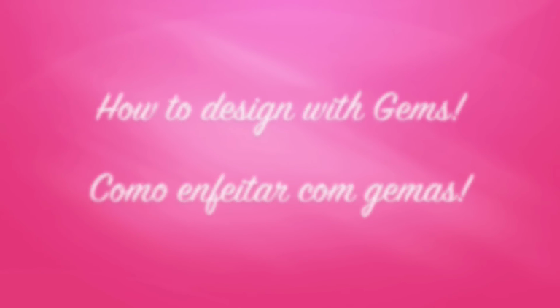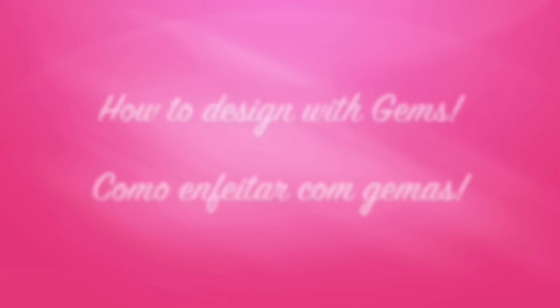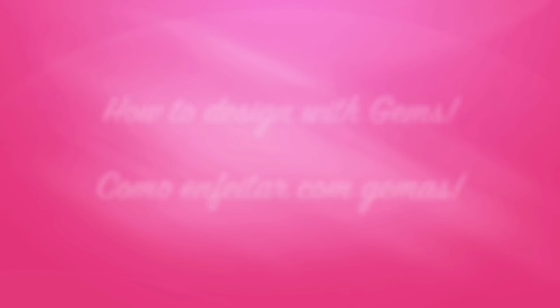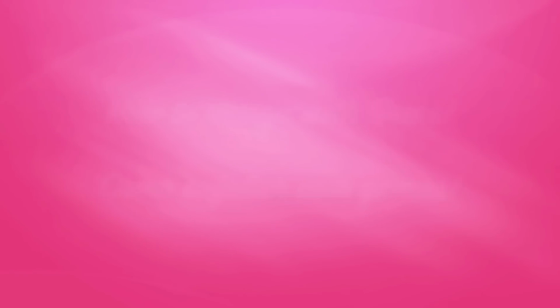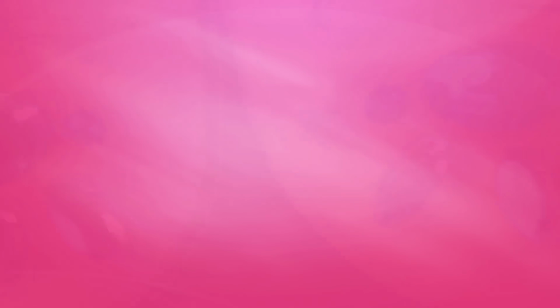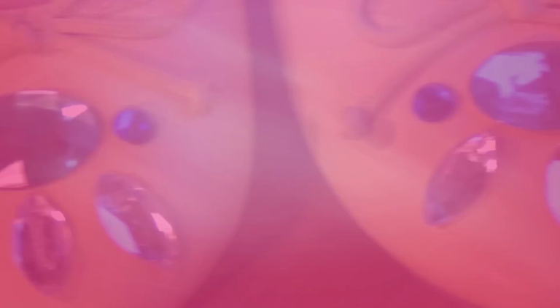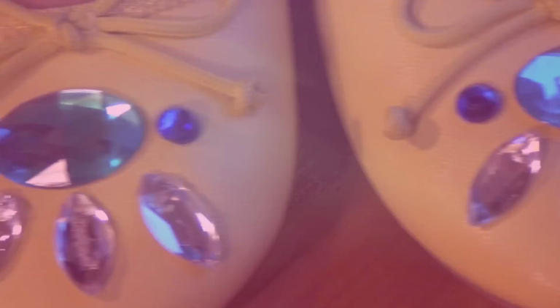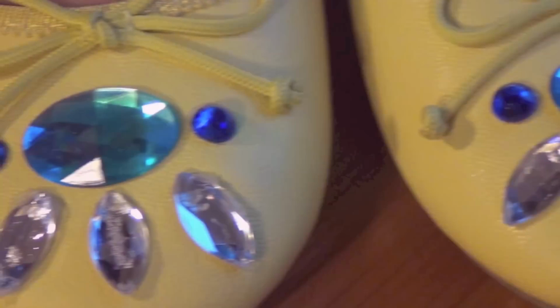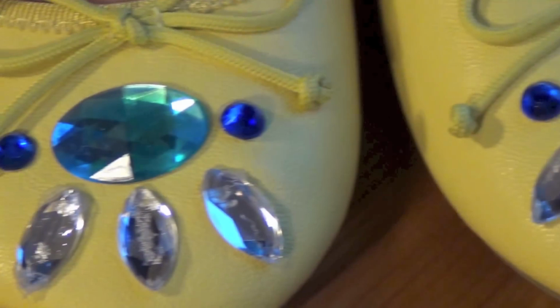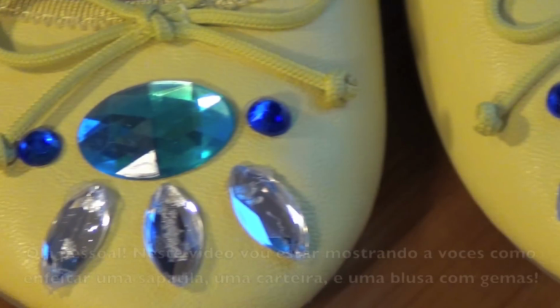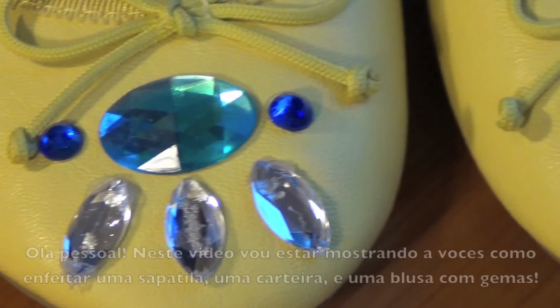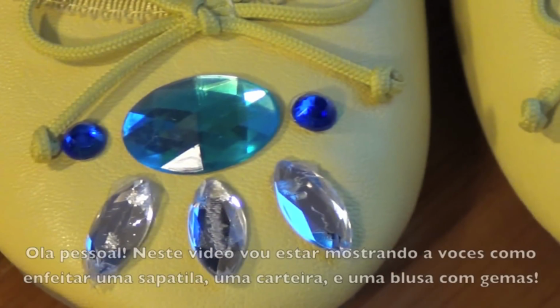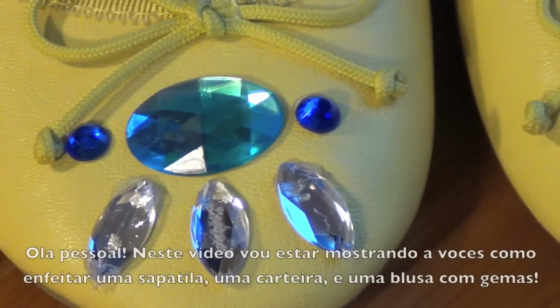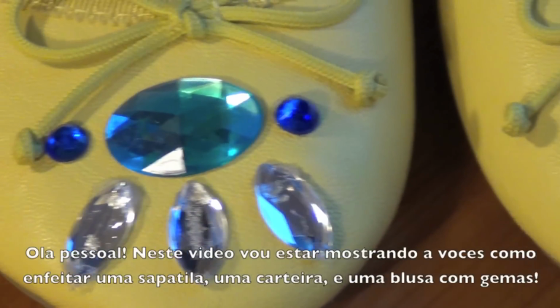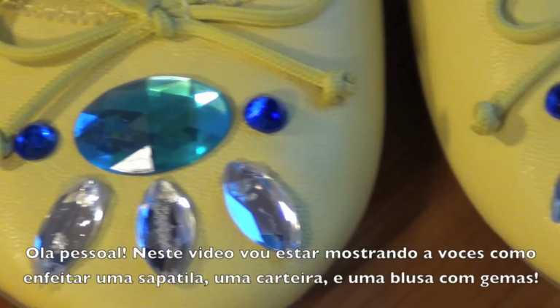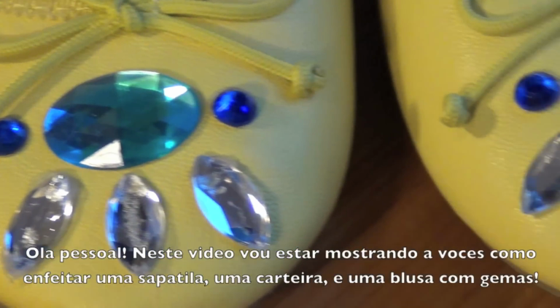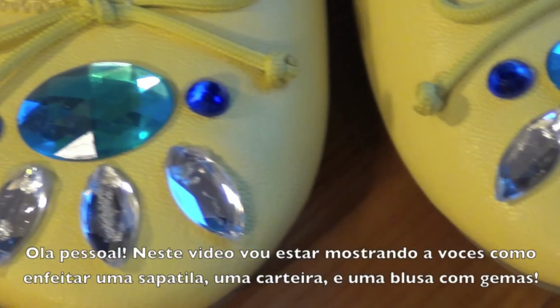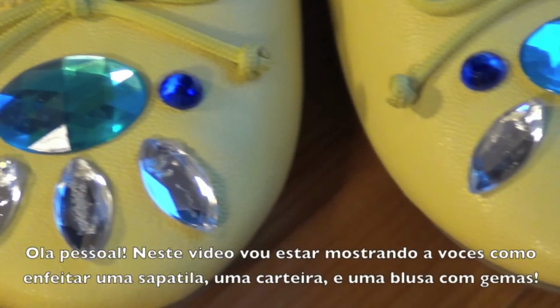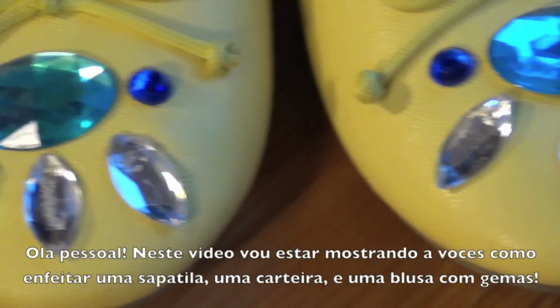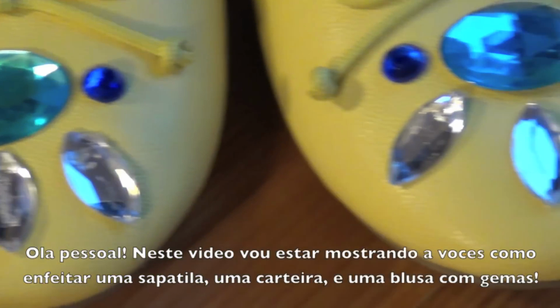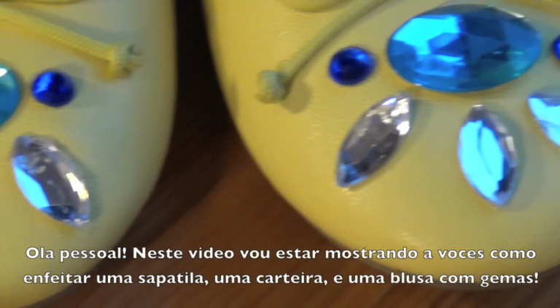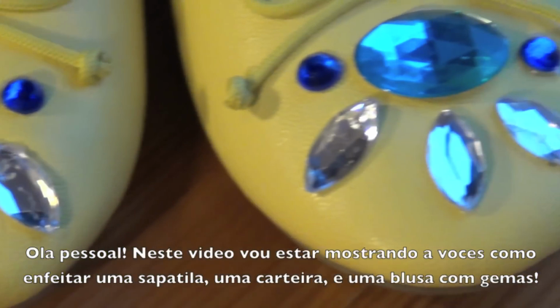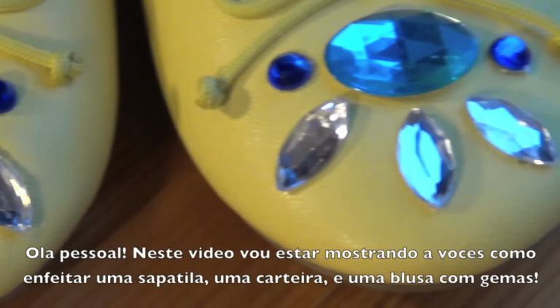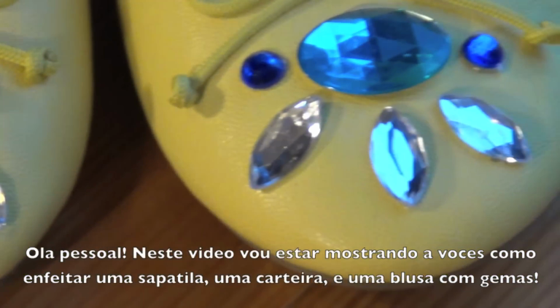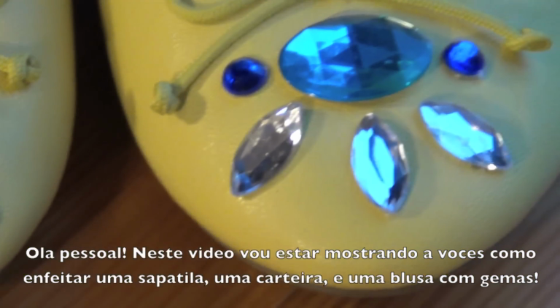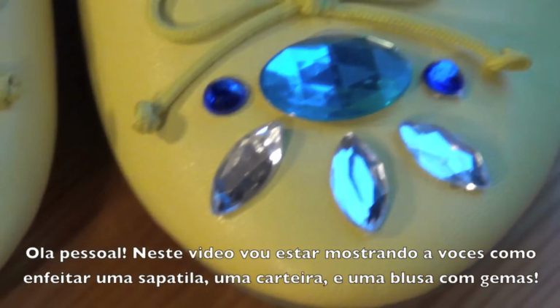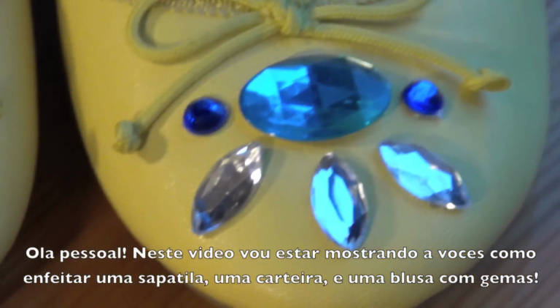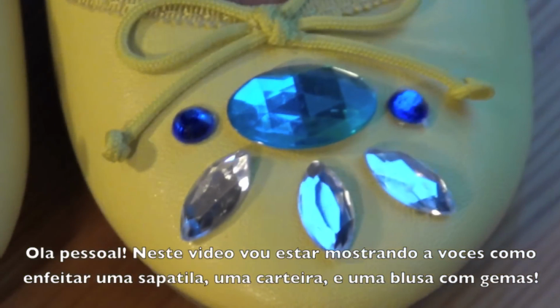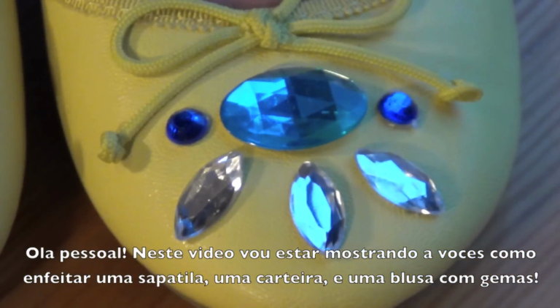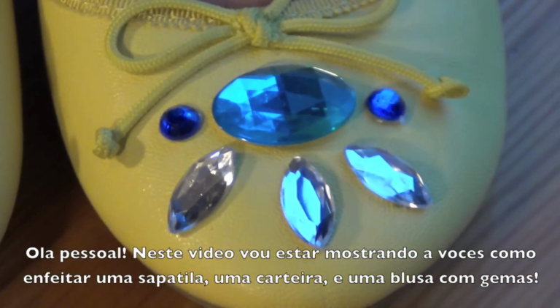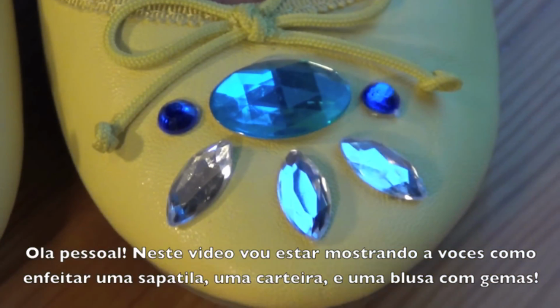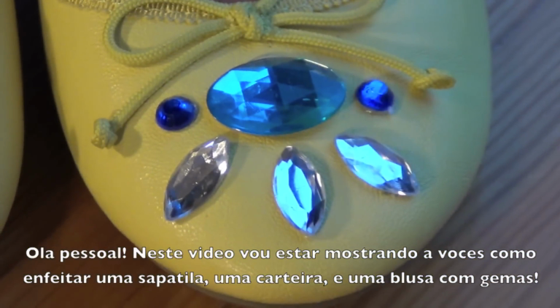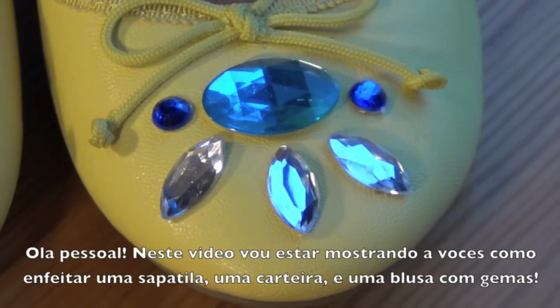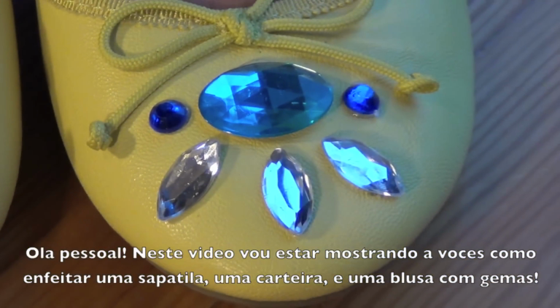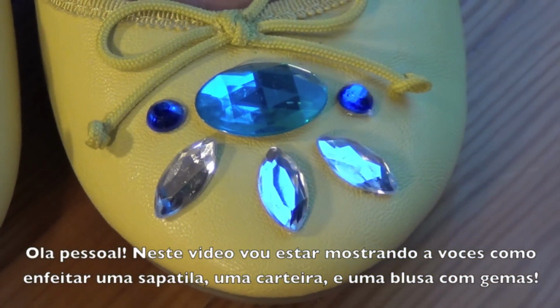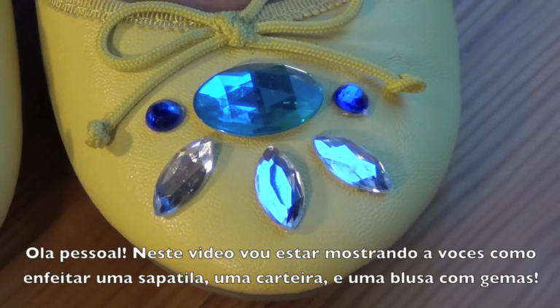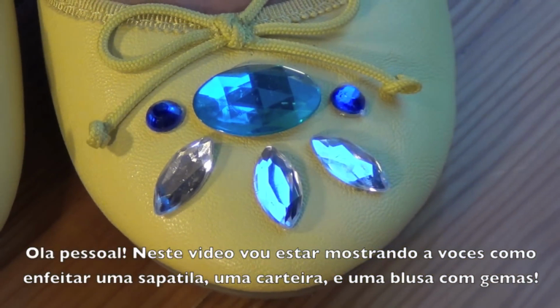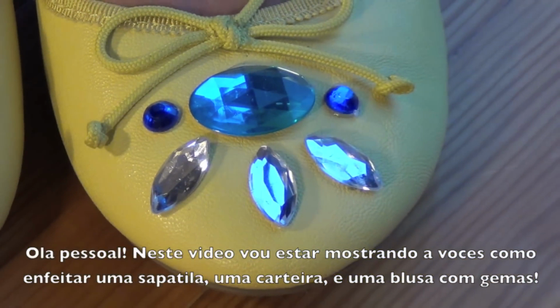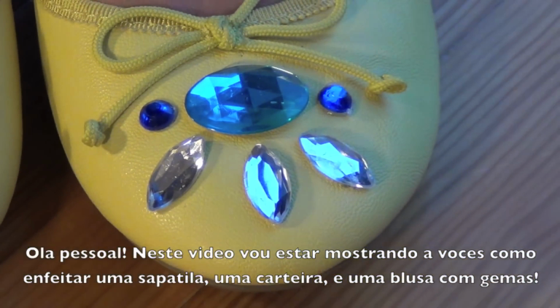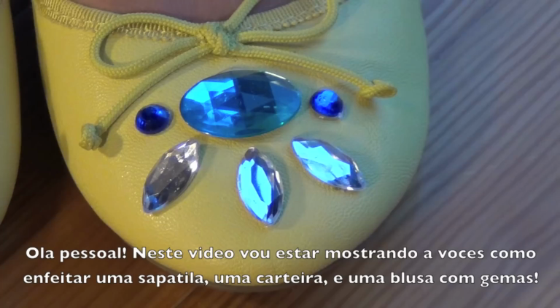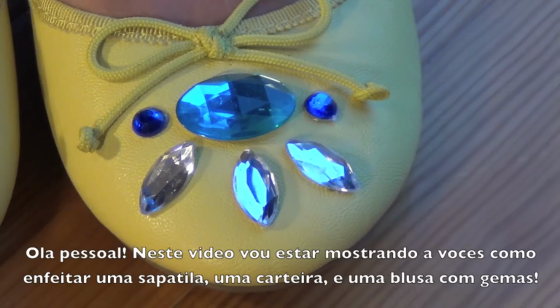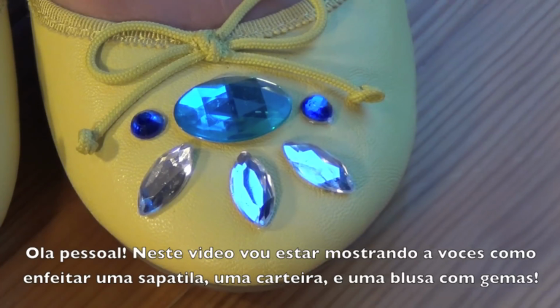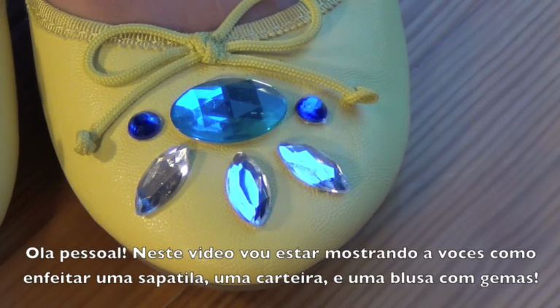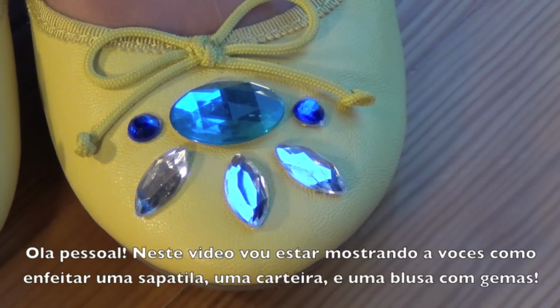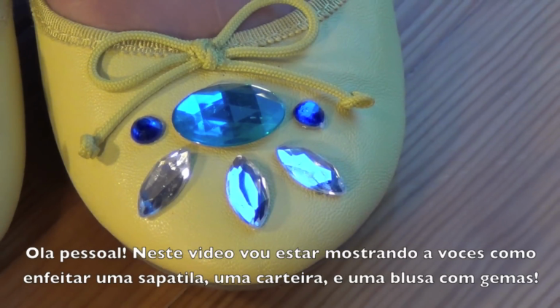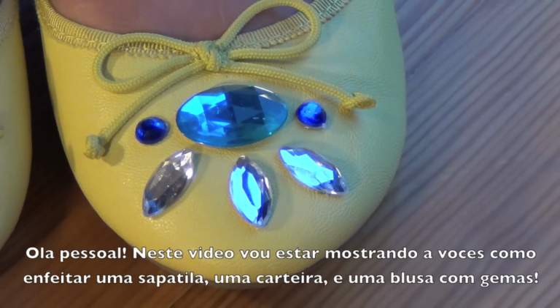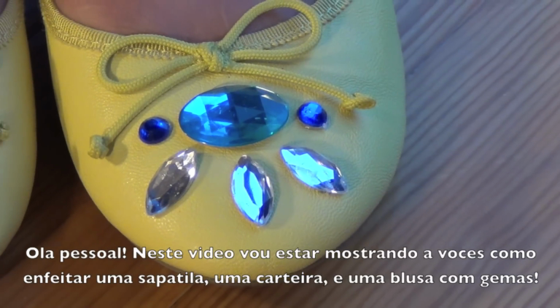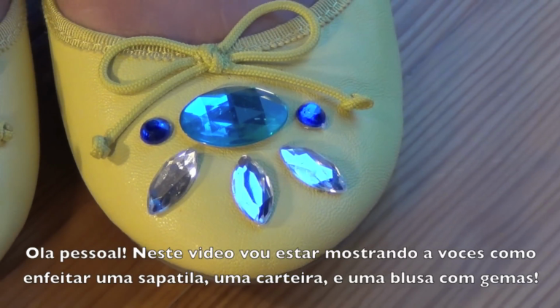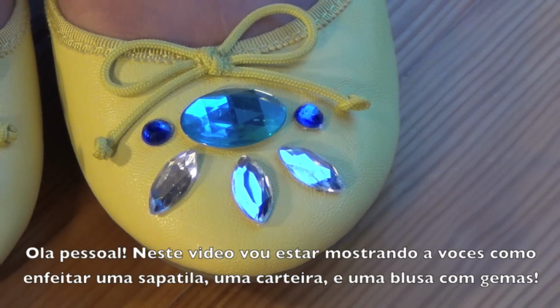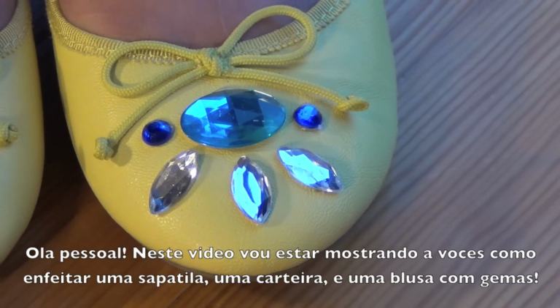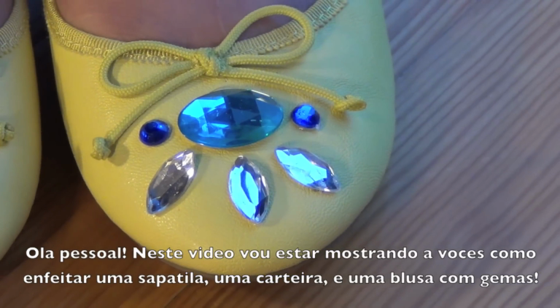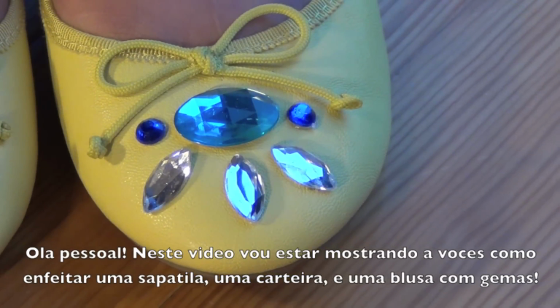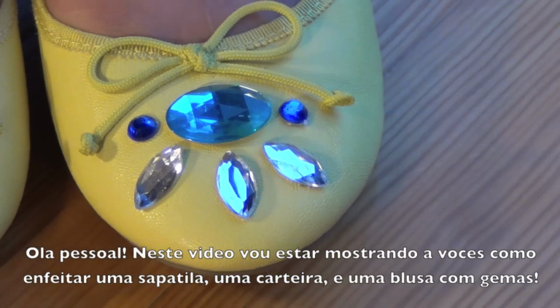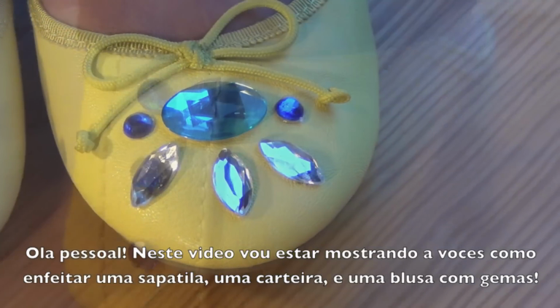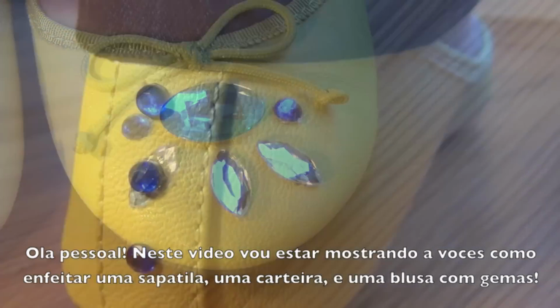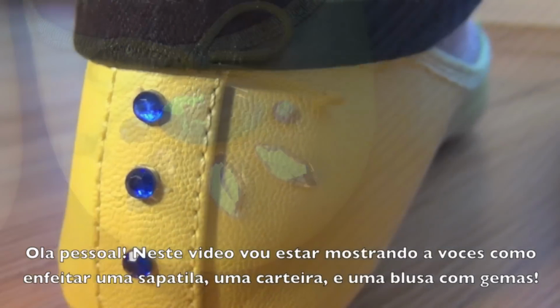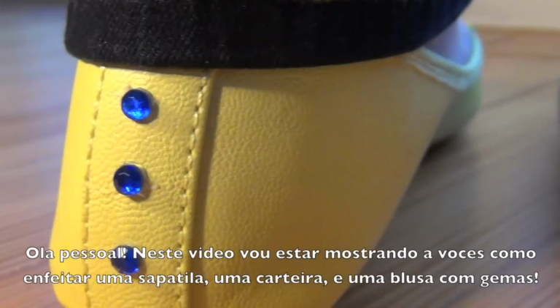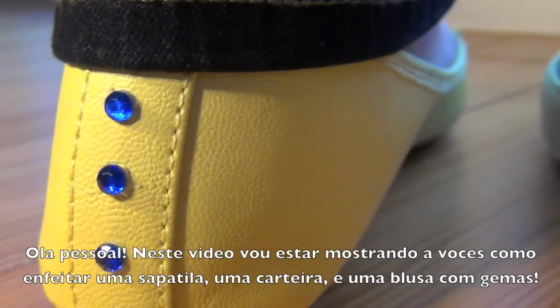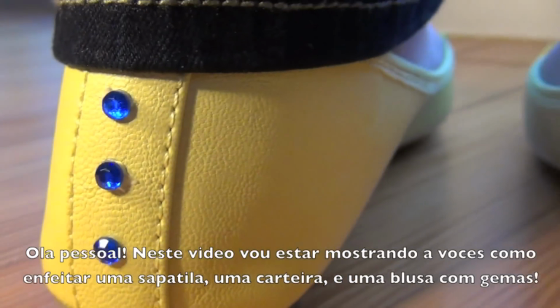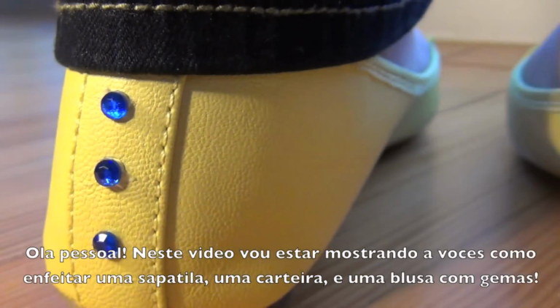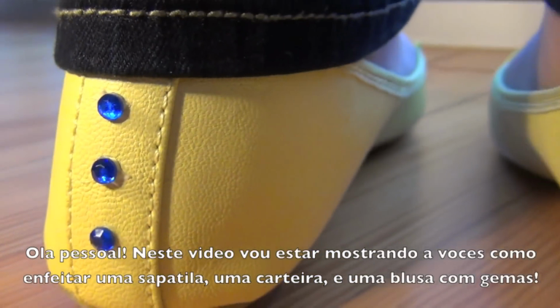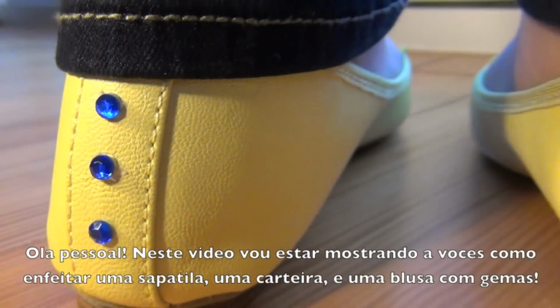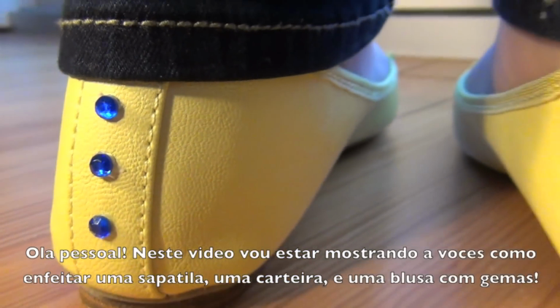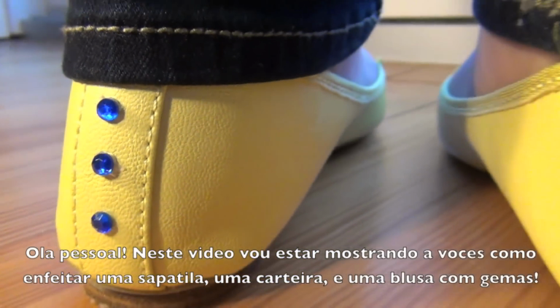Hey guys! This video will be showing you how to make your own designs with jewels on flats, a jean shirt, and a wallet.